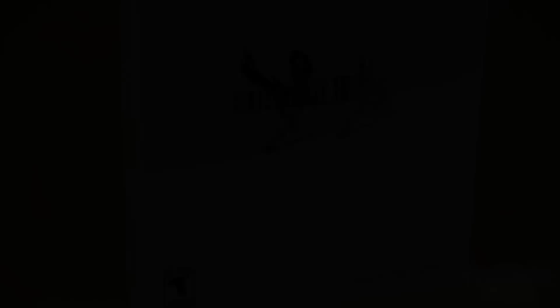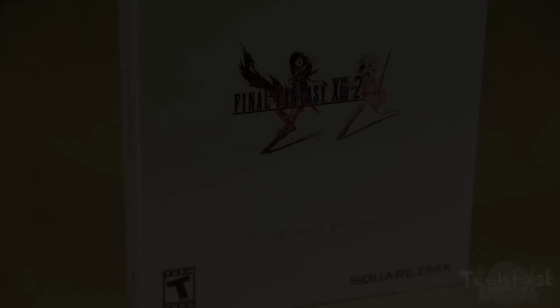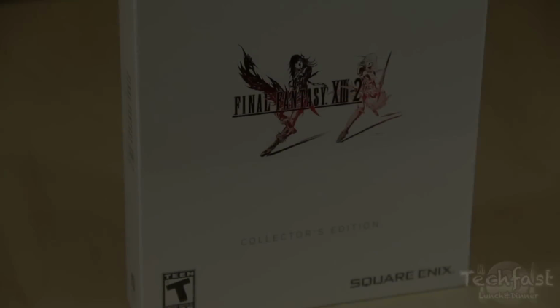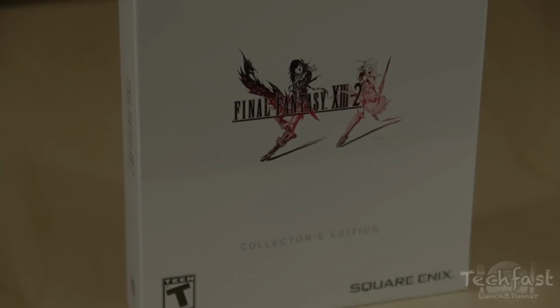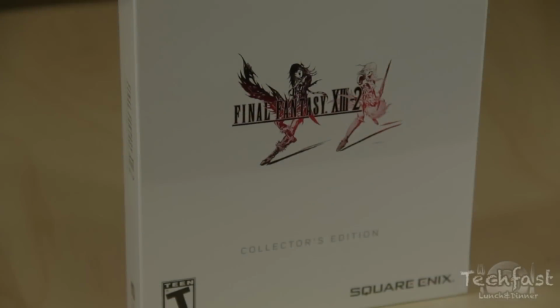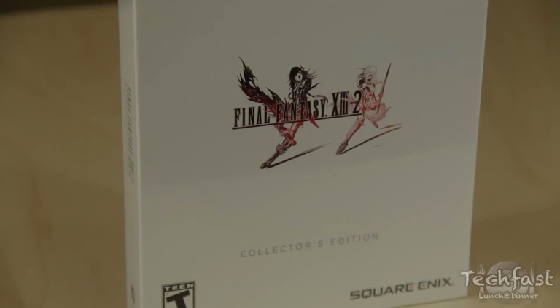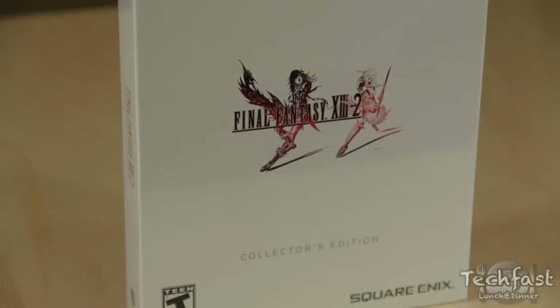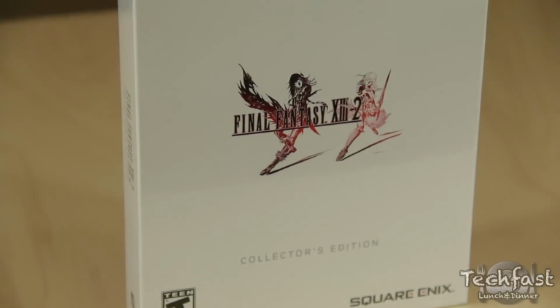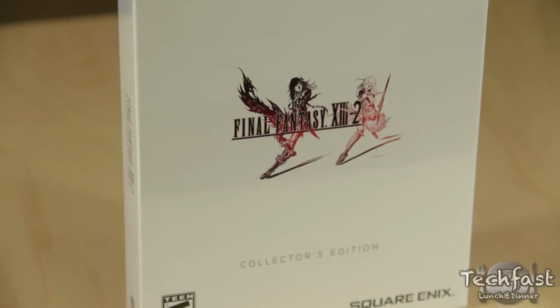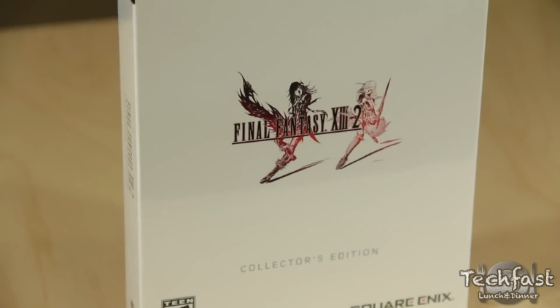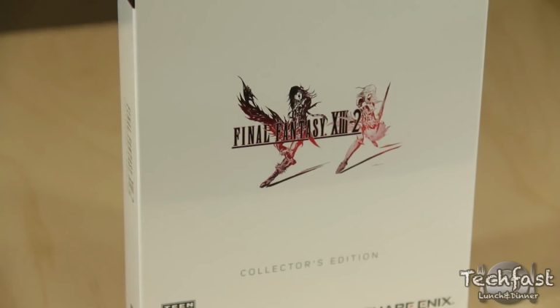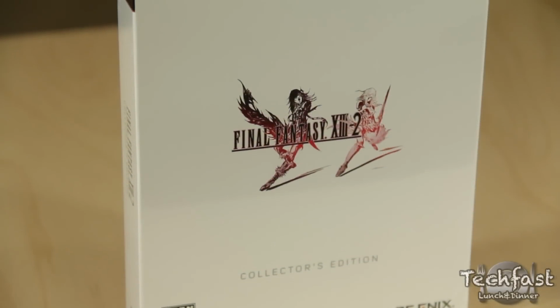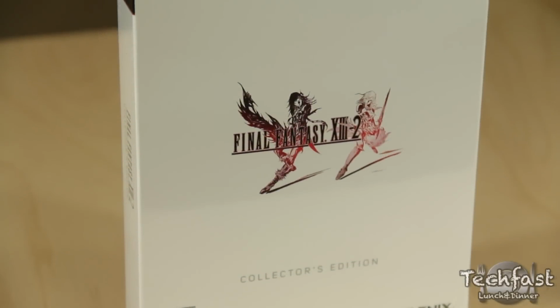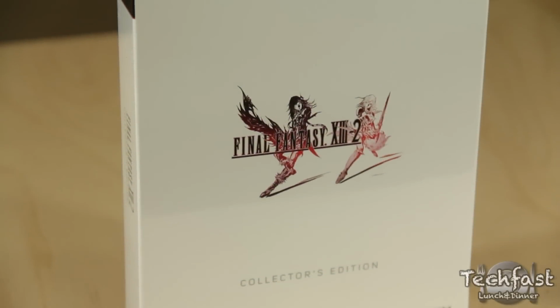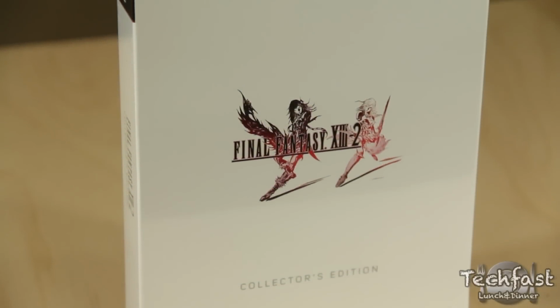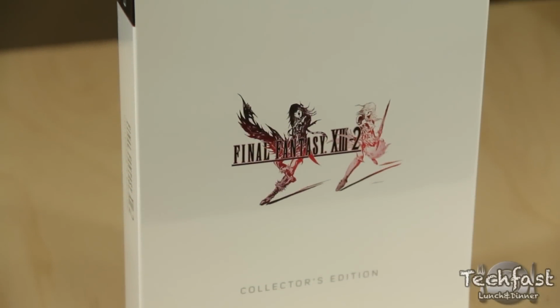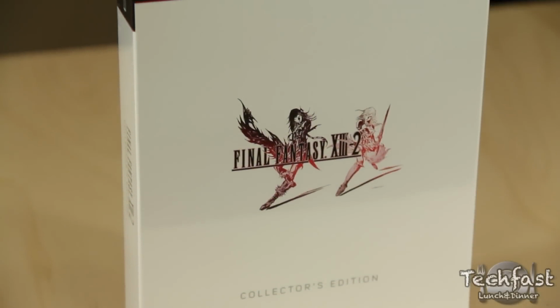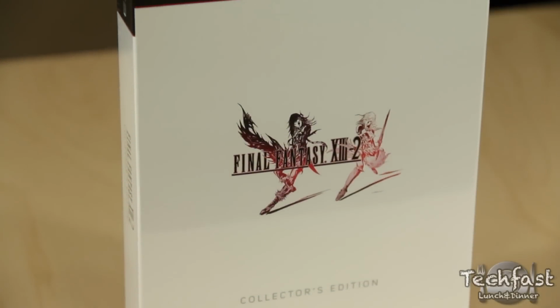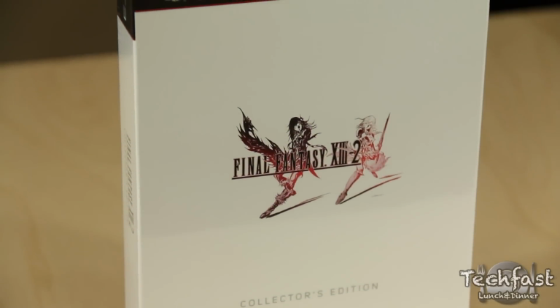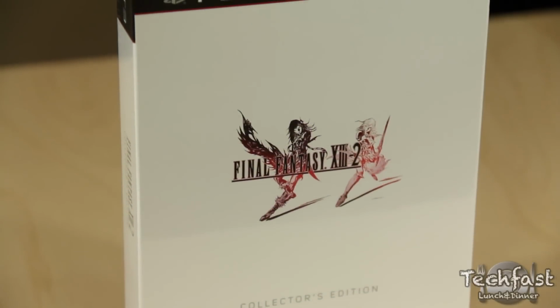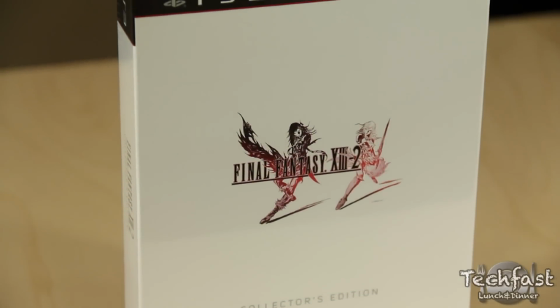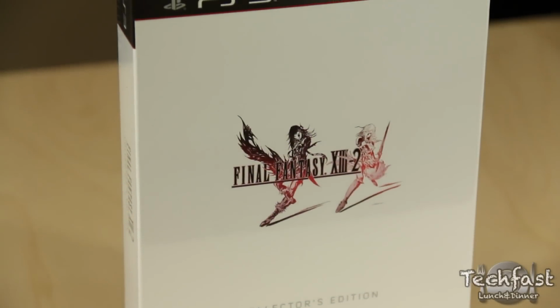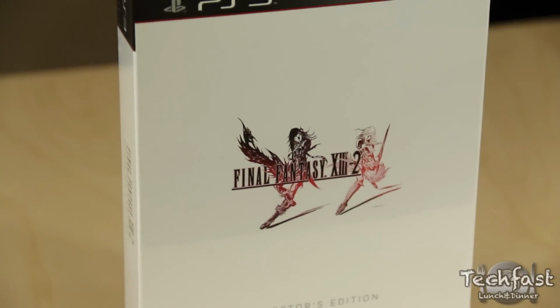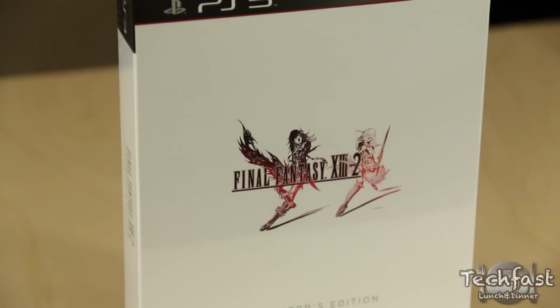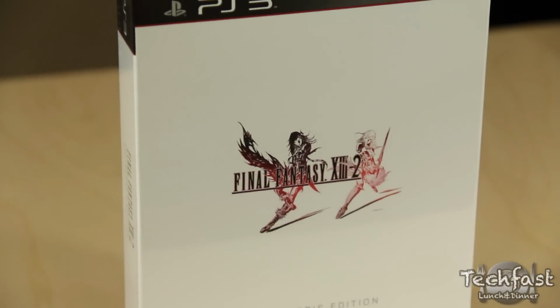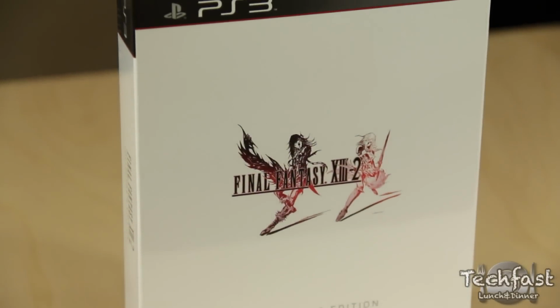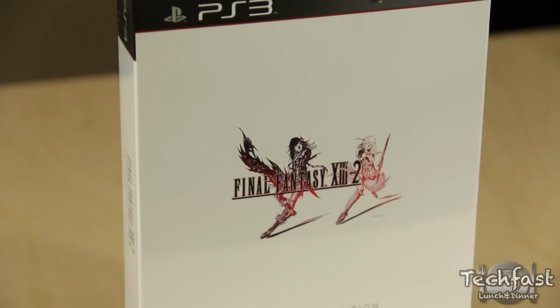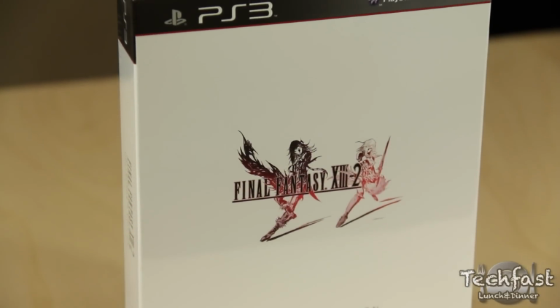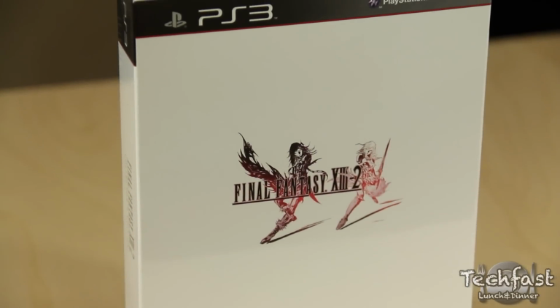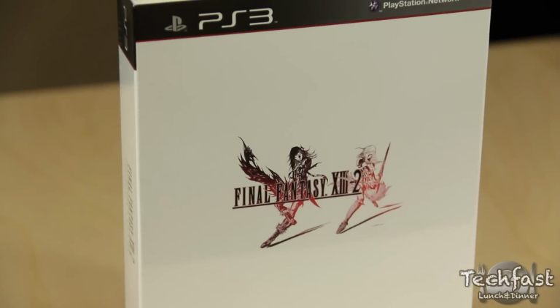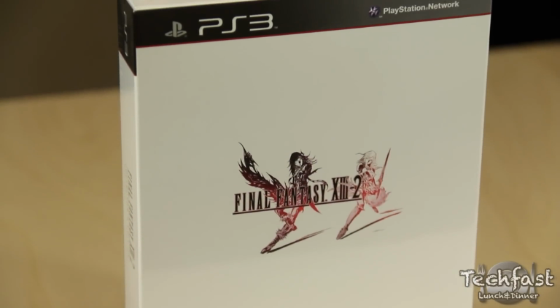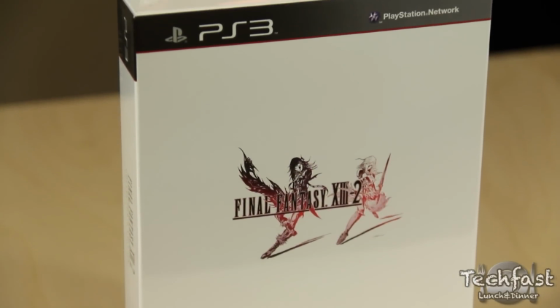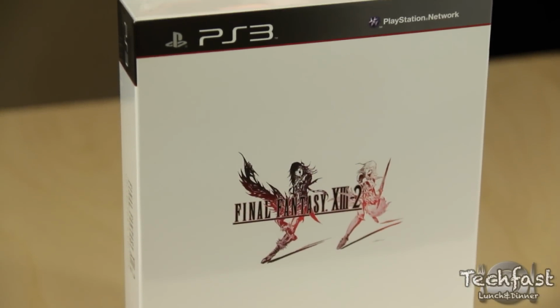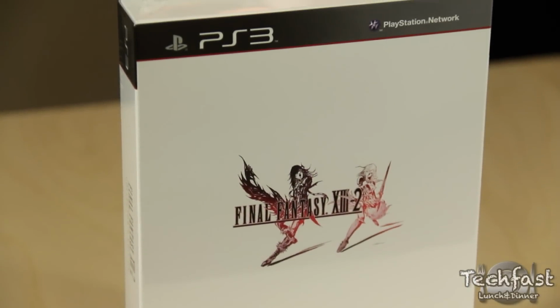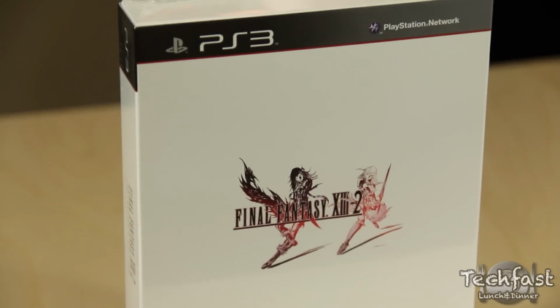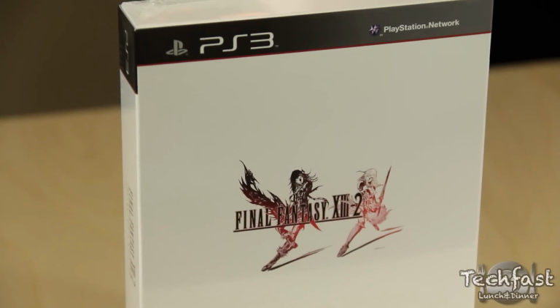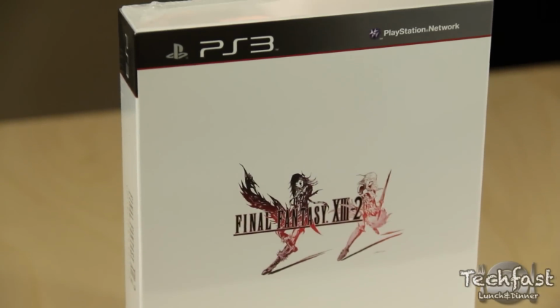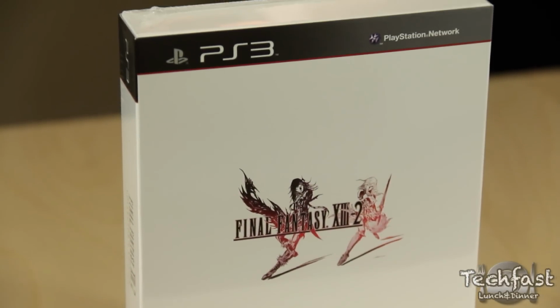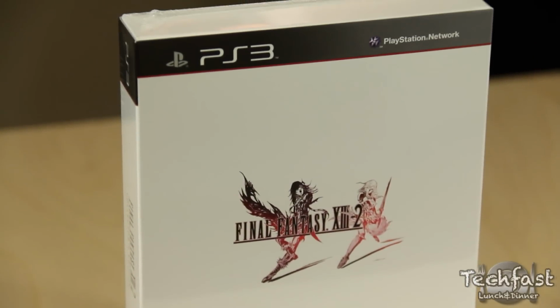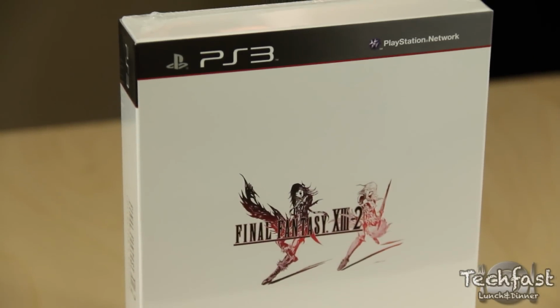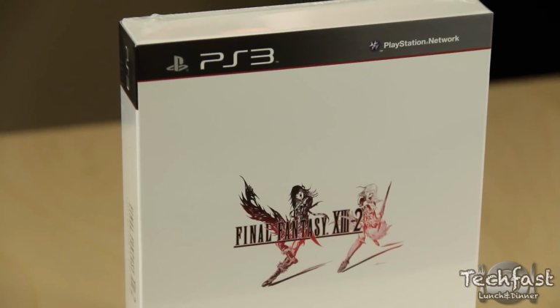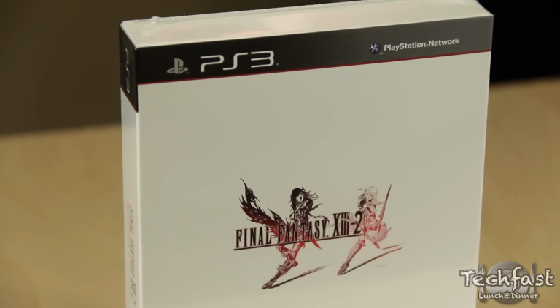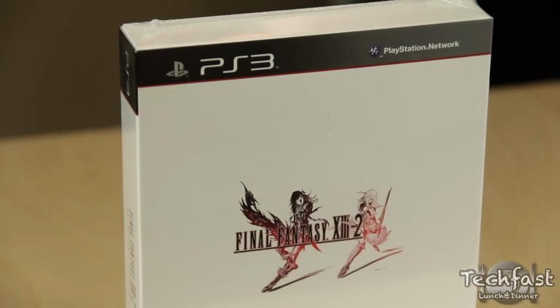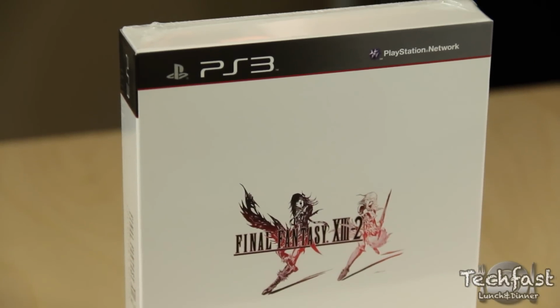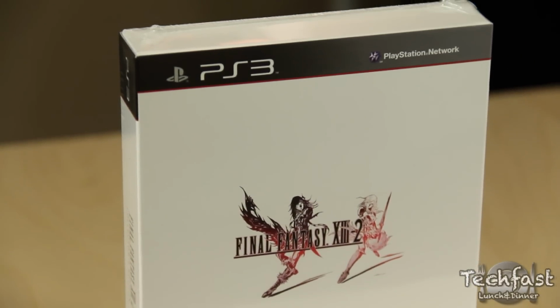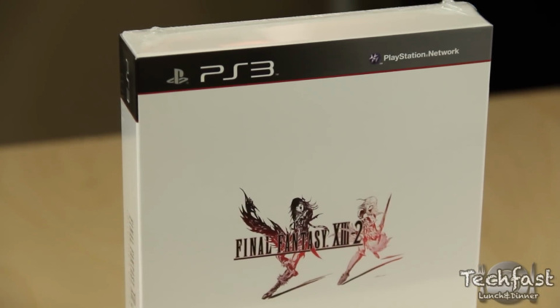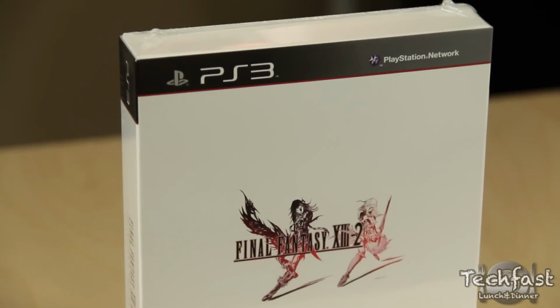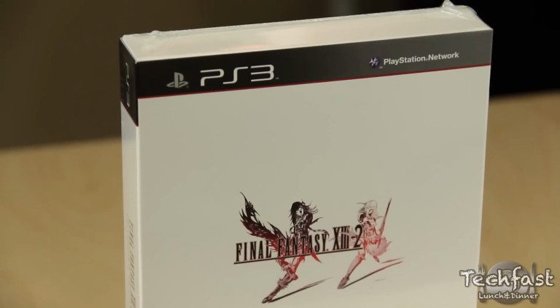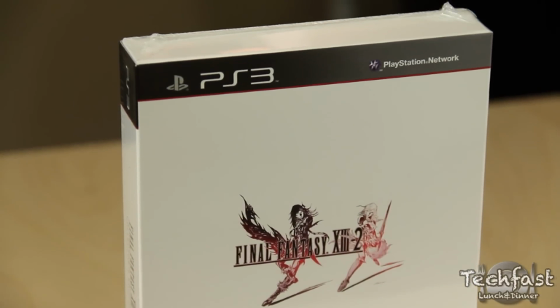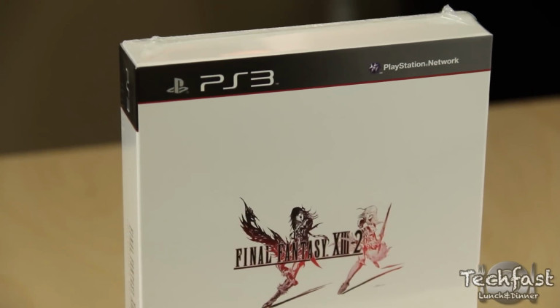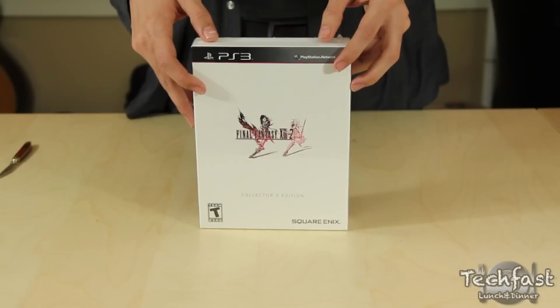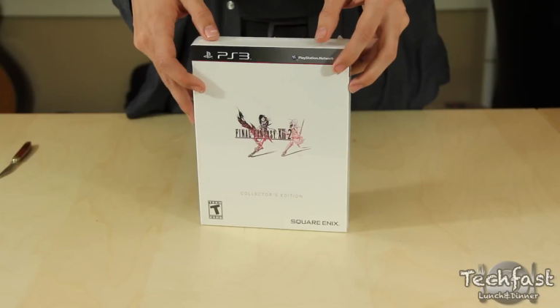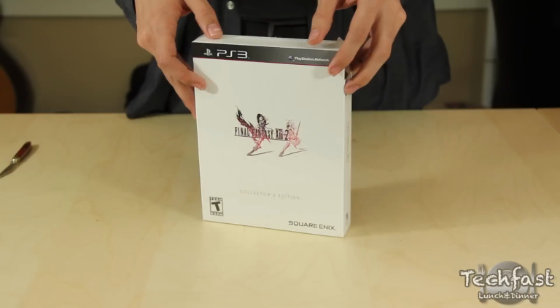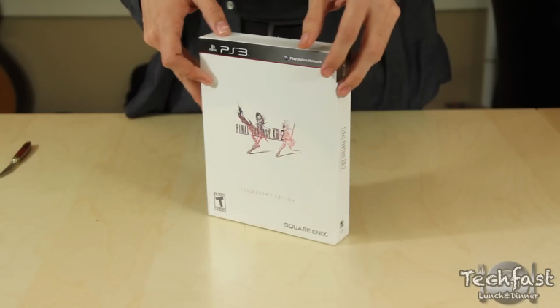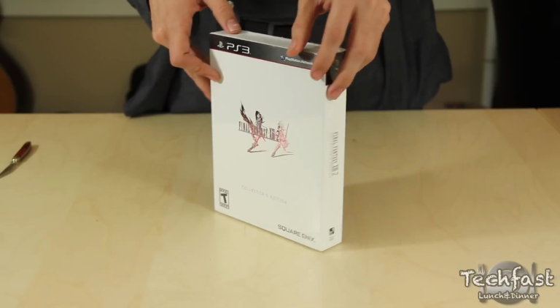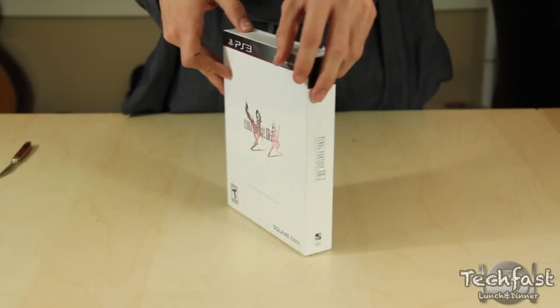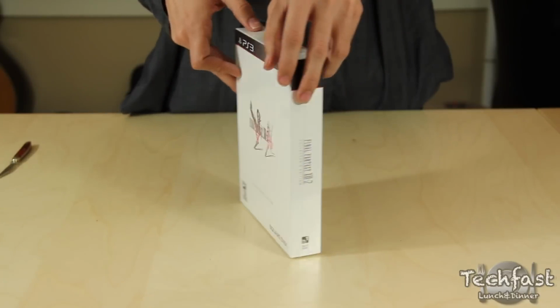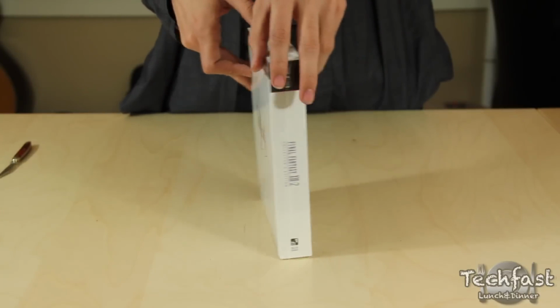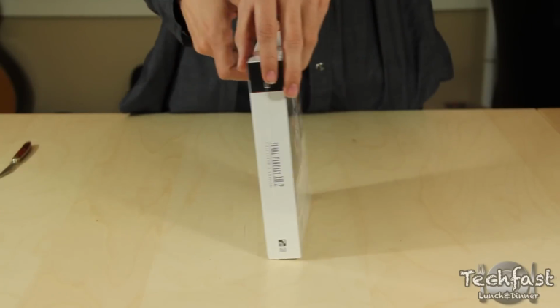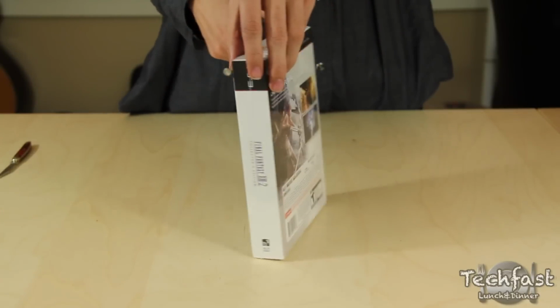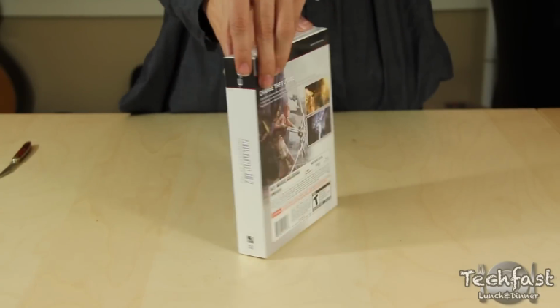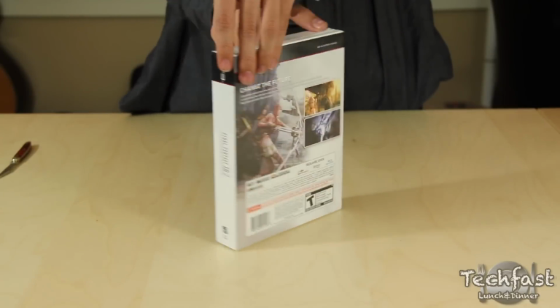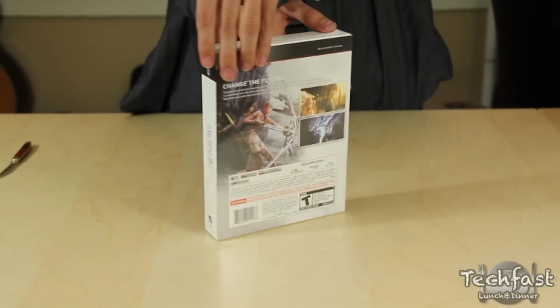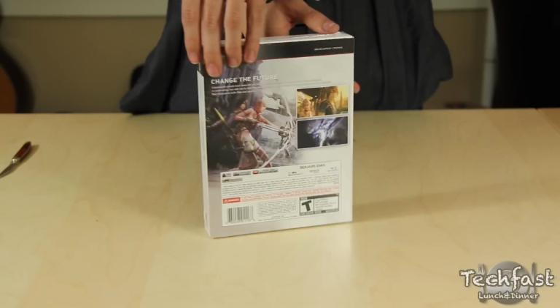What's up, Internet? Kevin here with TLD, bringing you our unboxing of the Final Fantasy XIII-2 Collector's Edition, which we just picked up for the PS3.